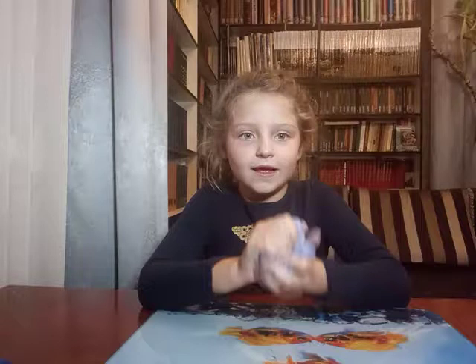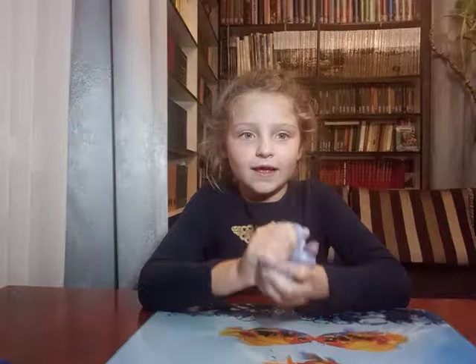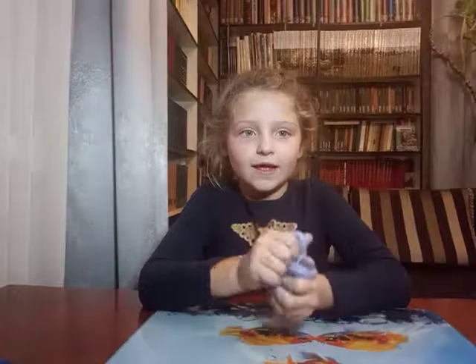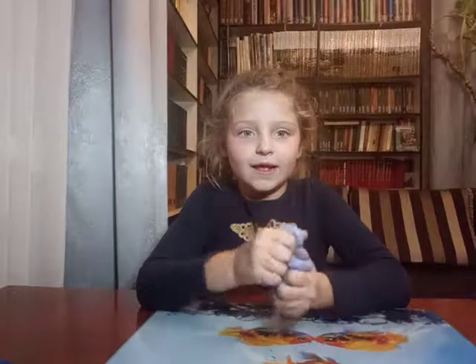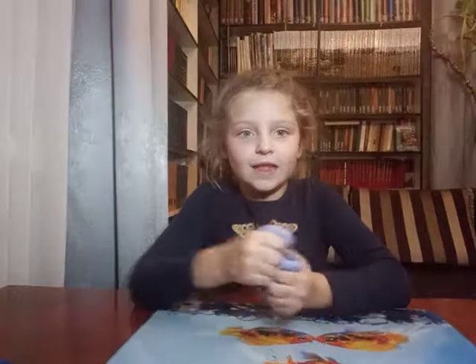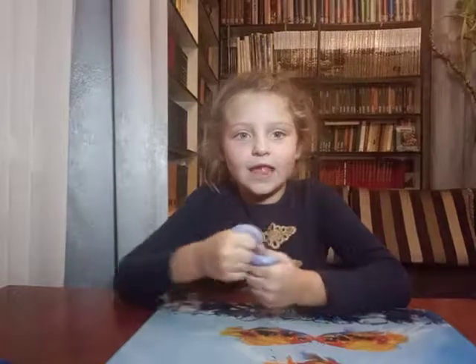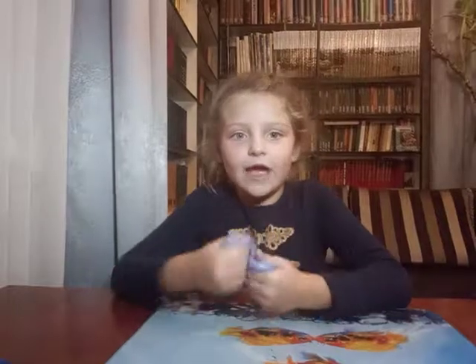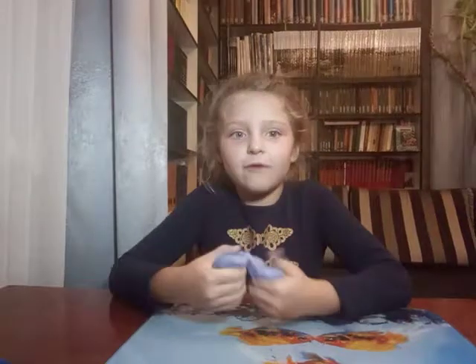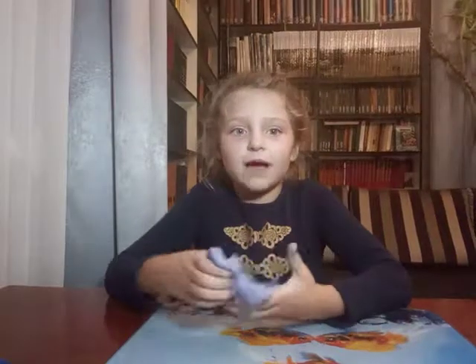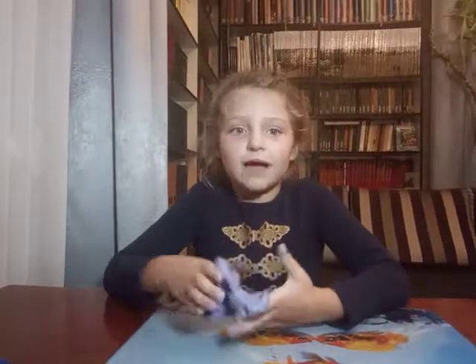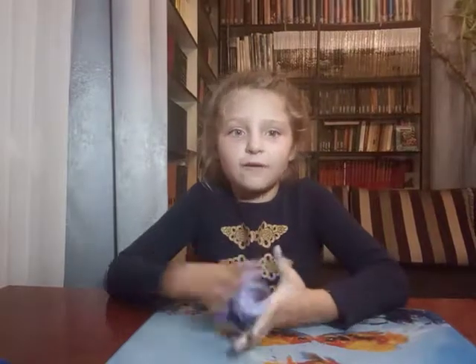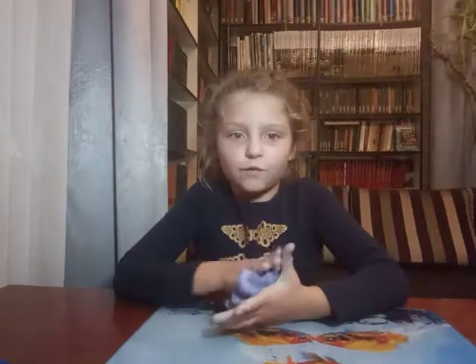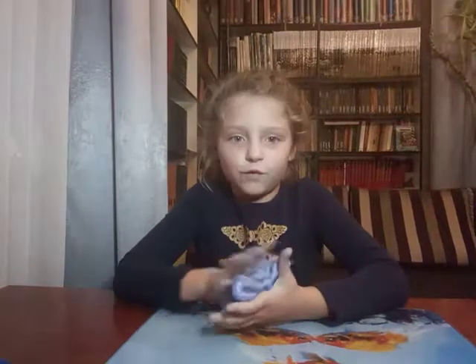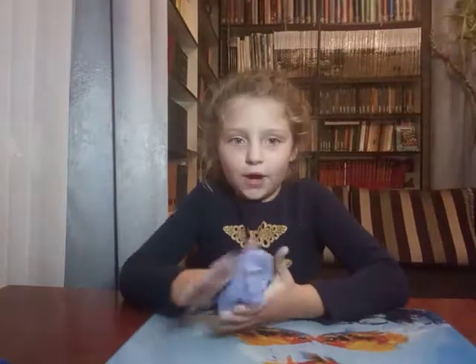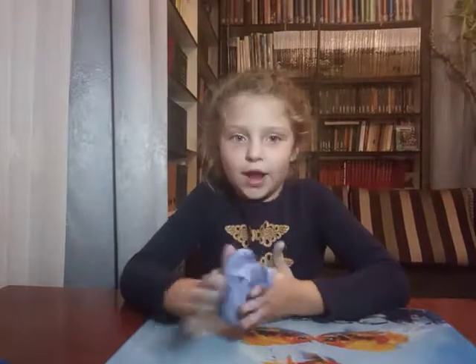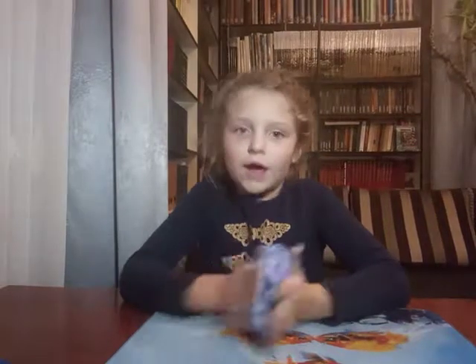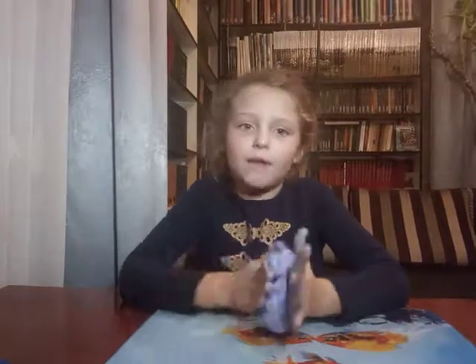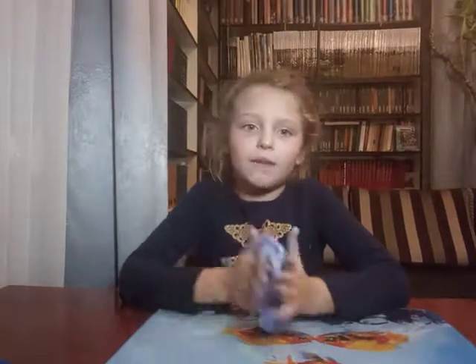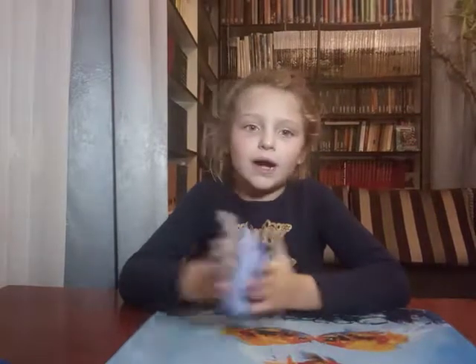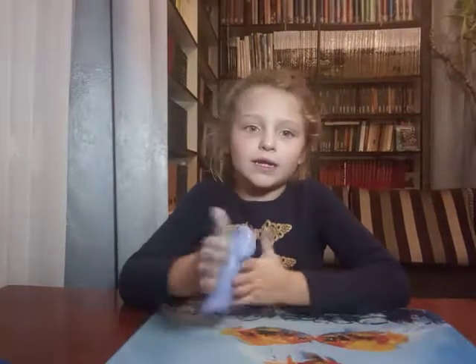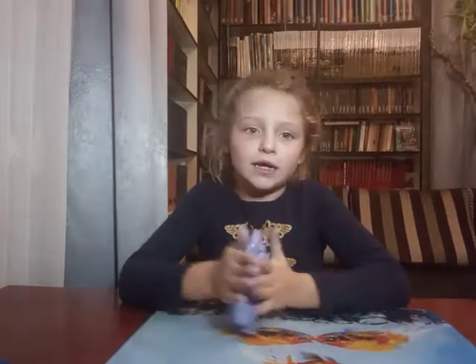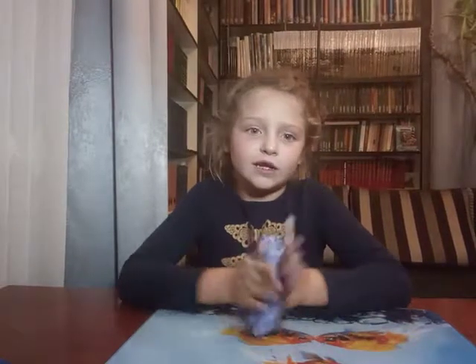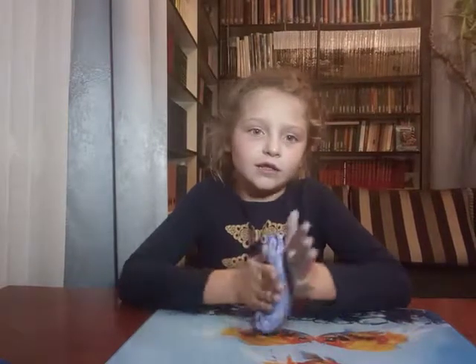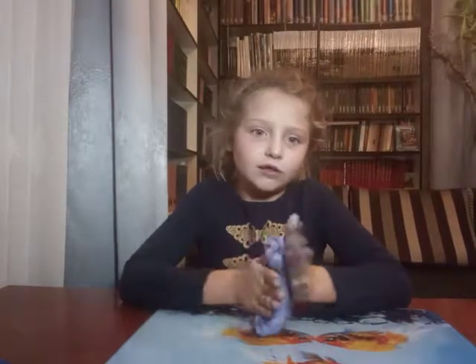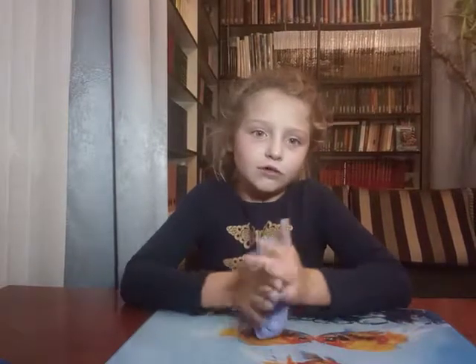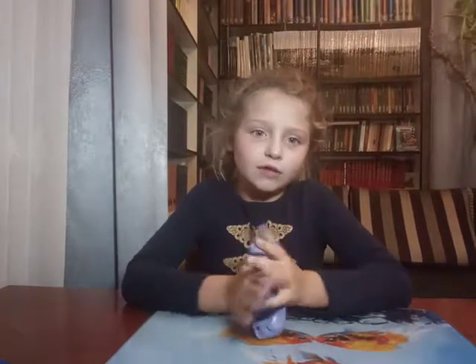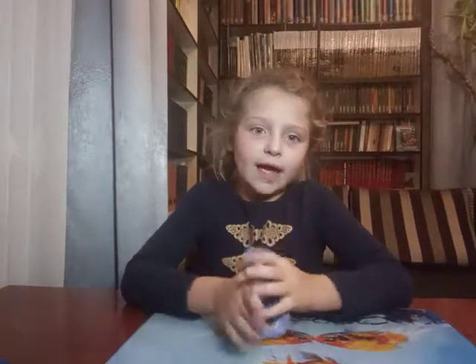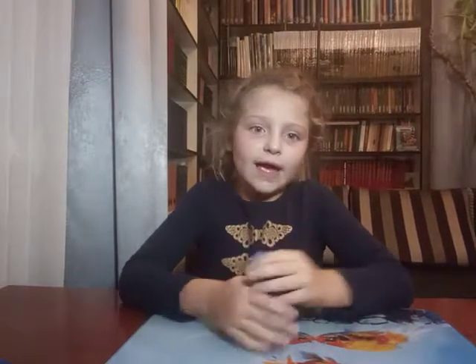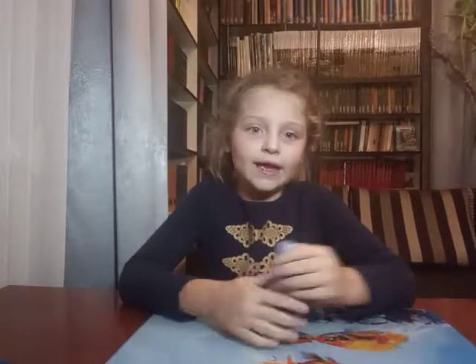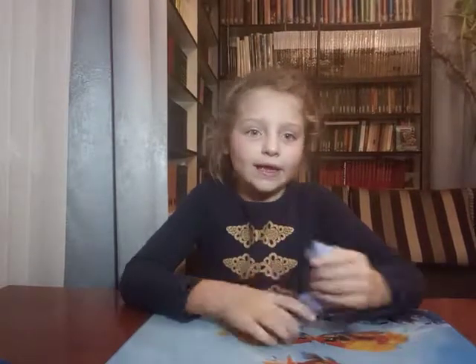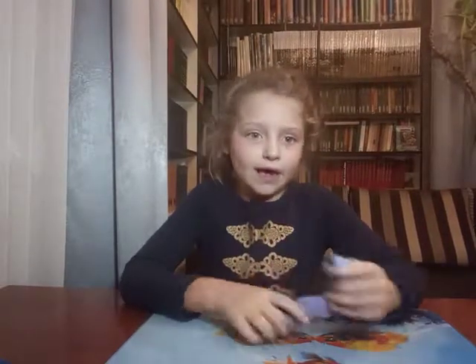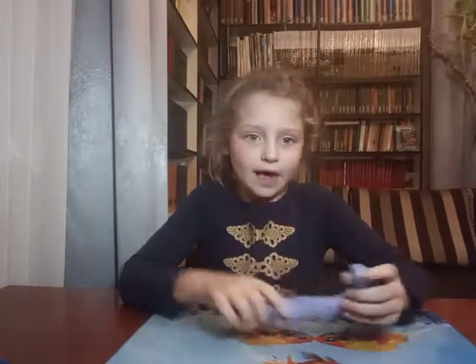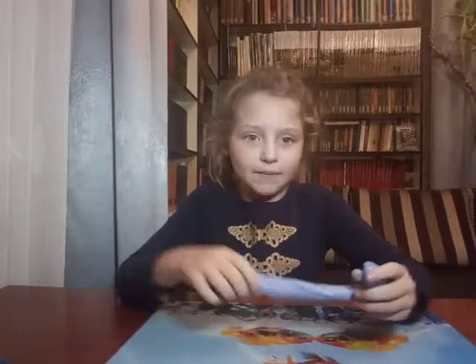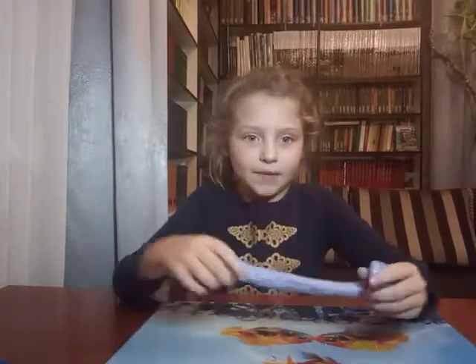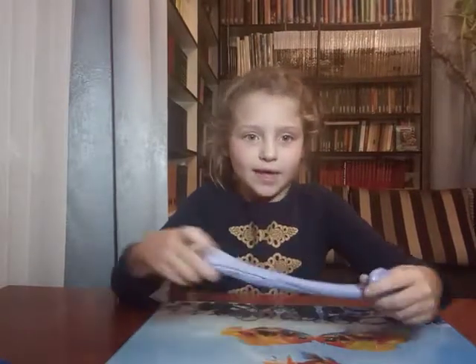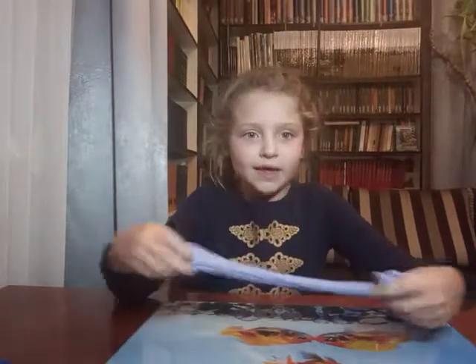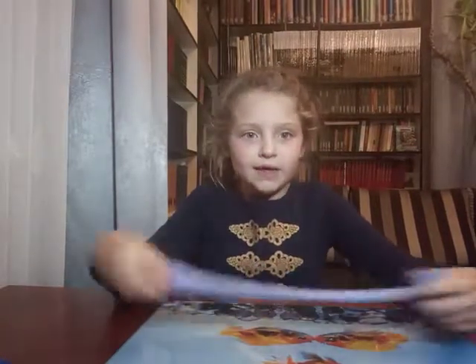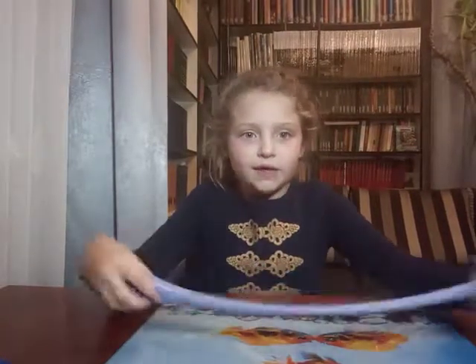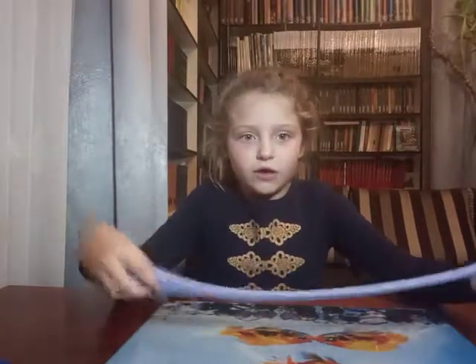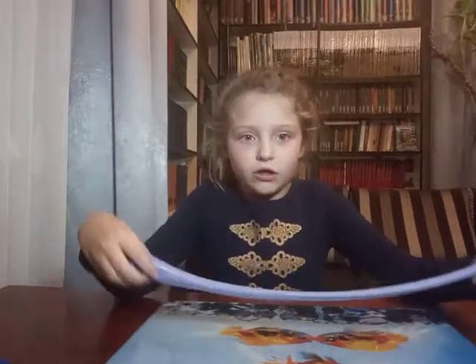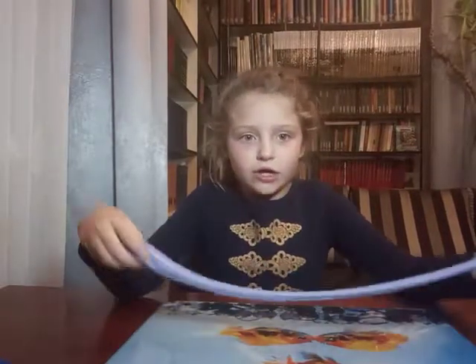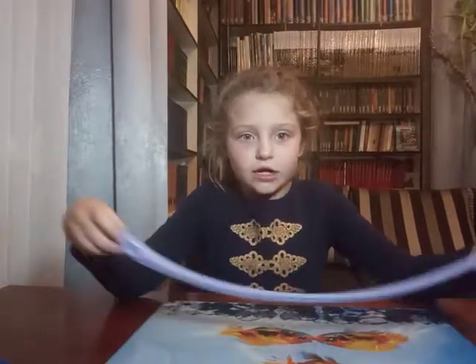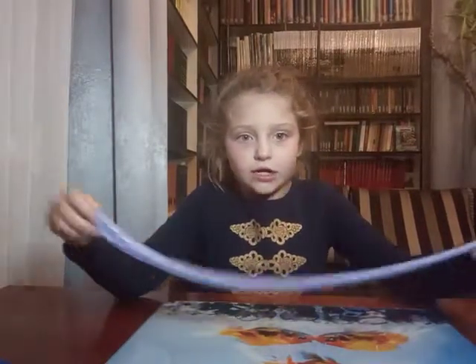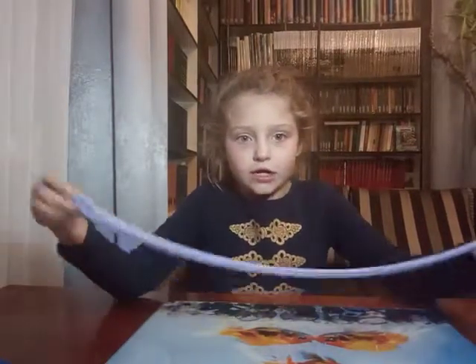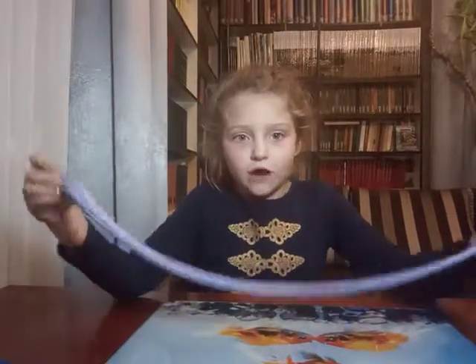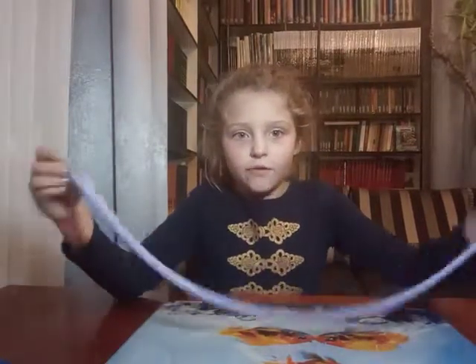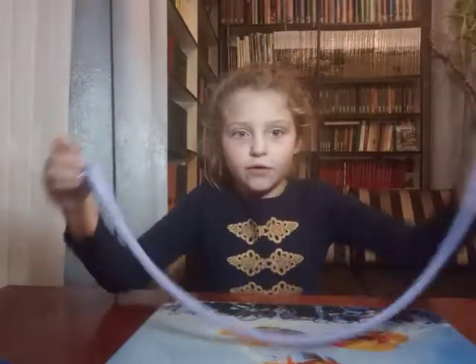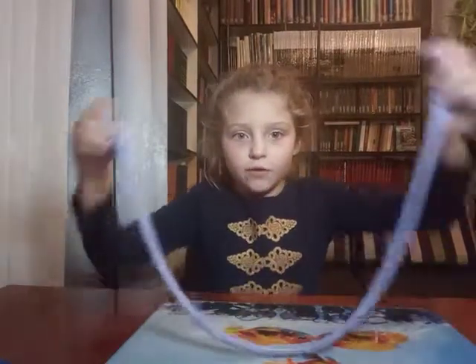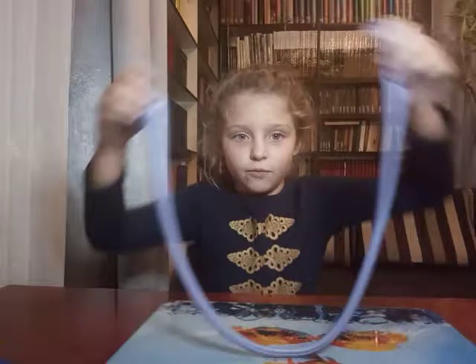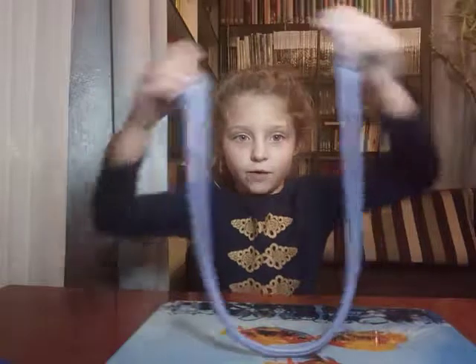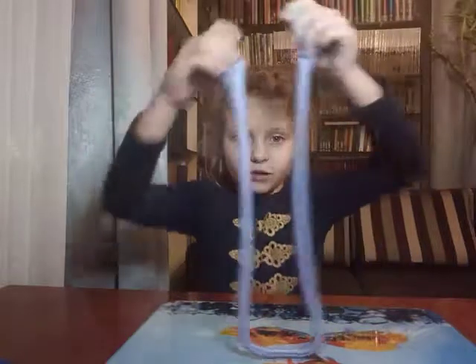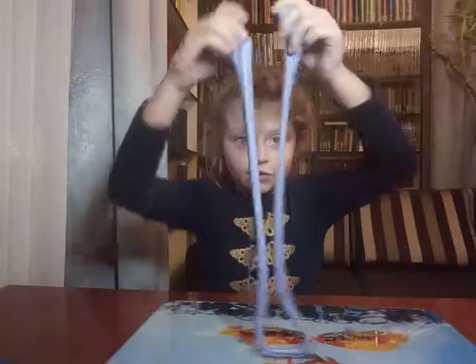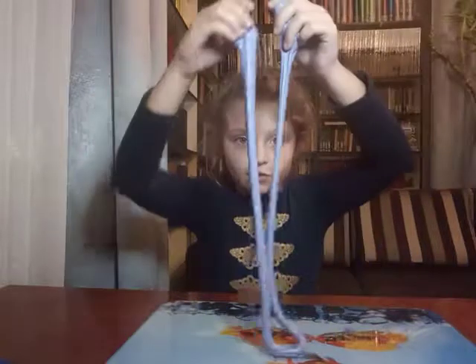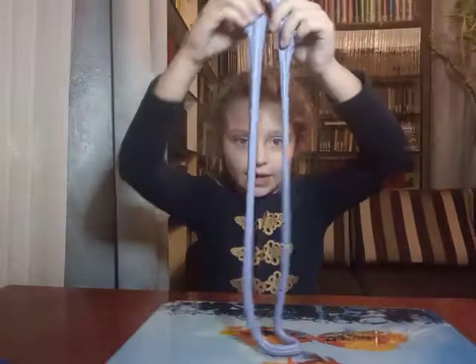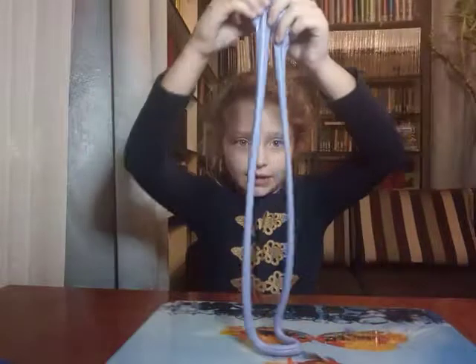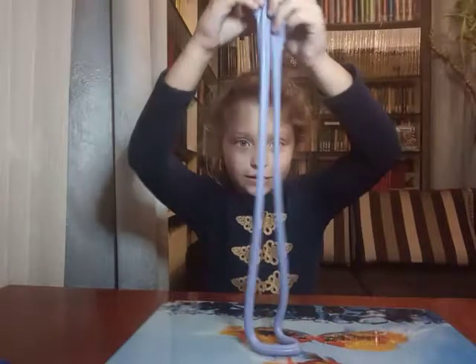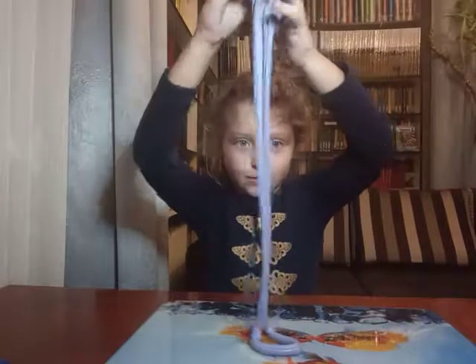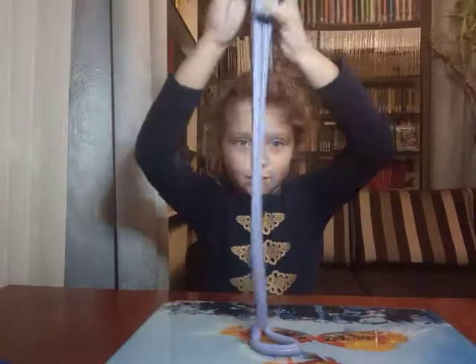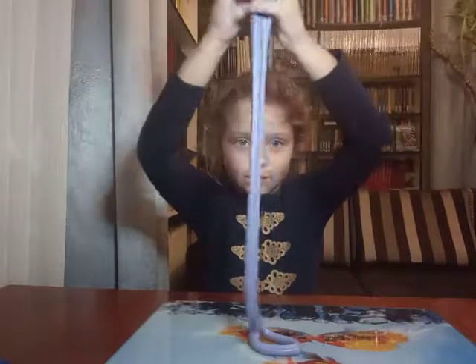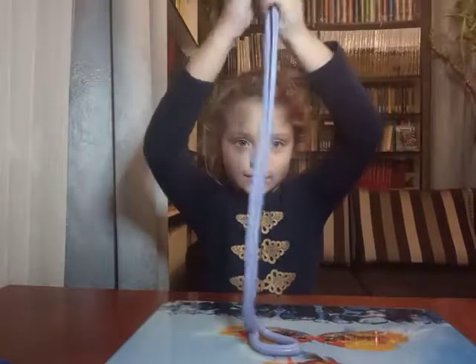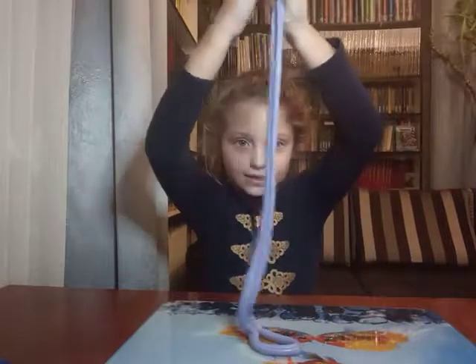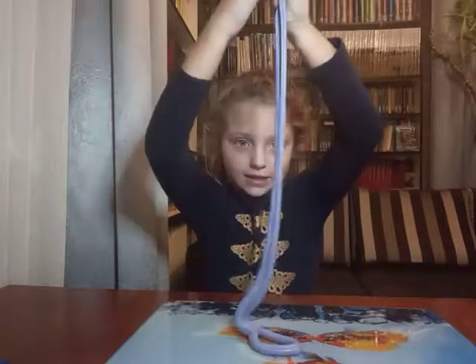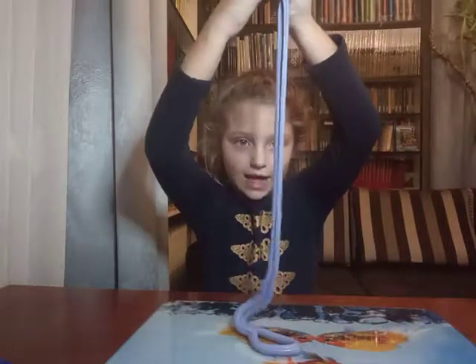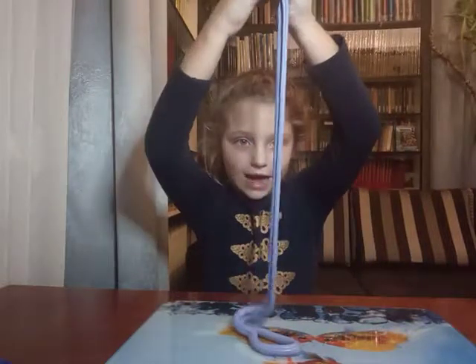Hello everybody. Today I'm going to show you what you can do with slime.